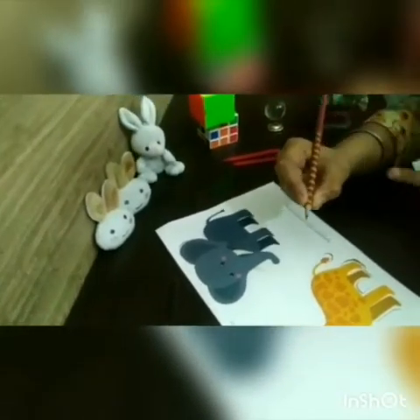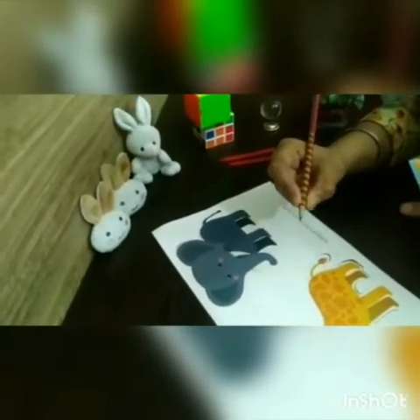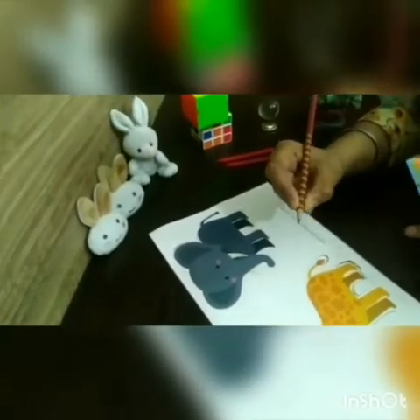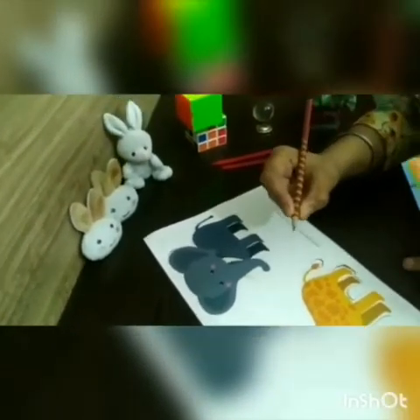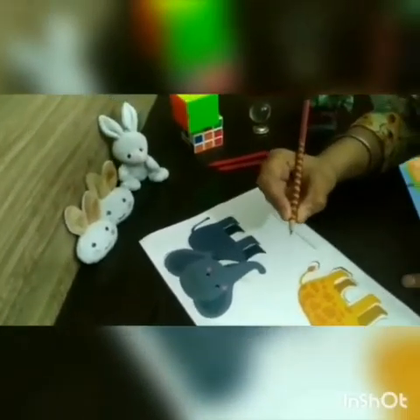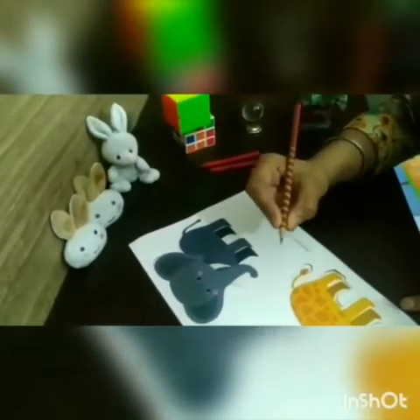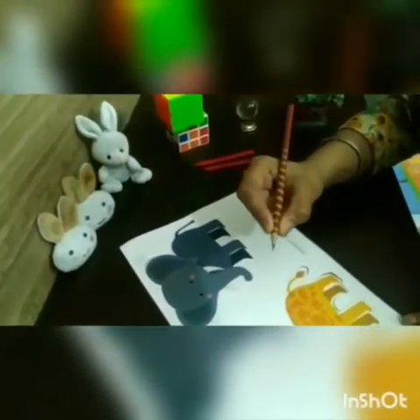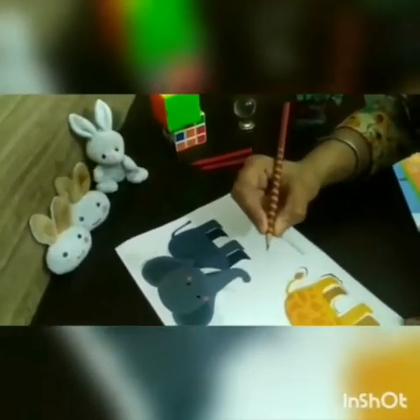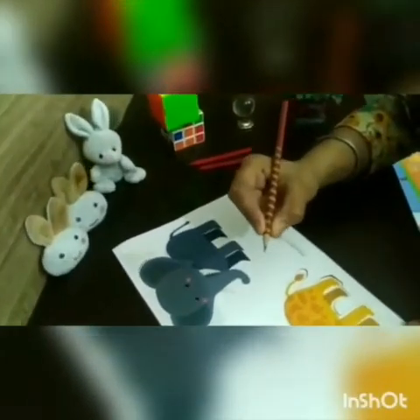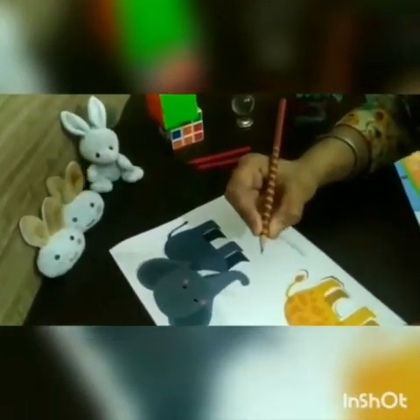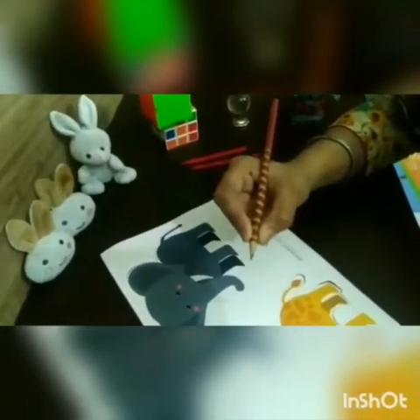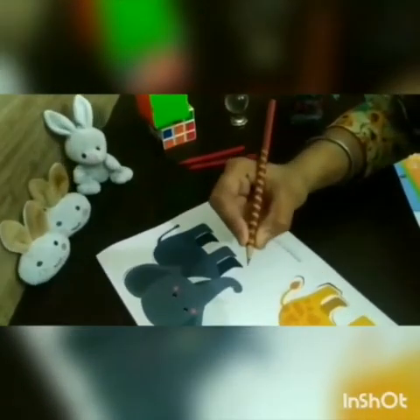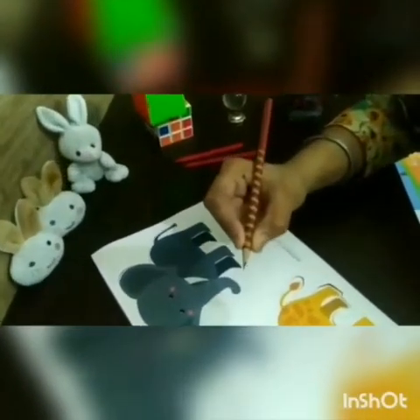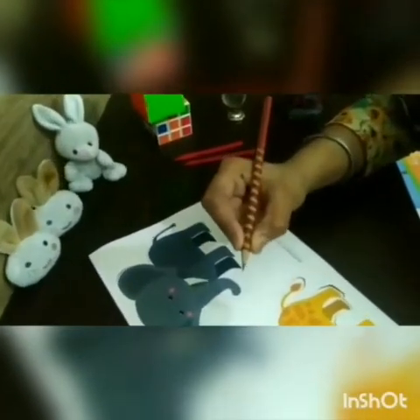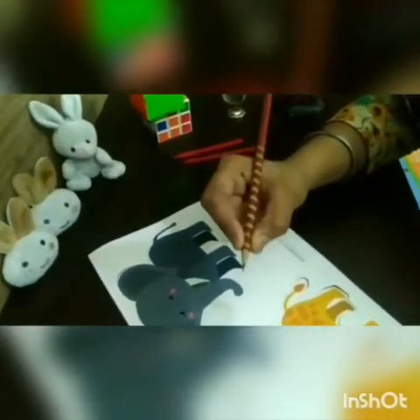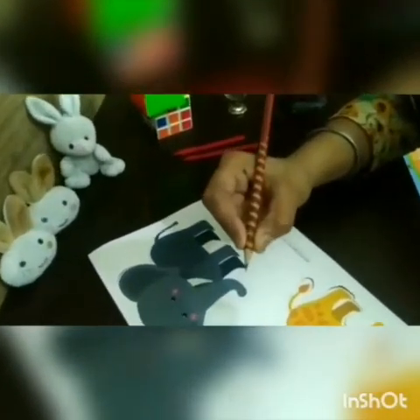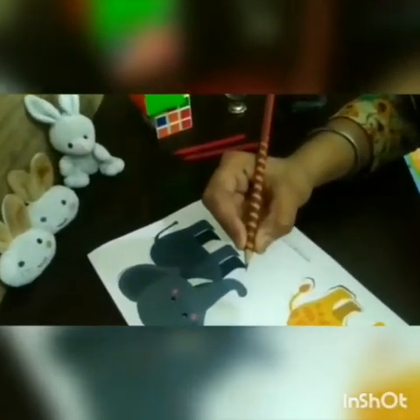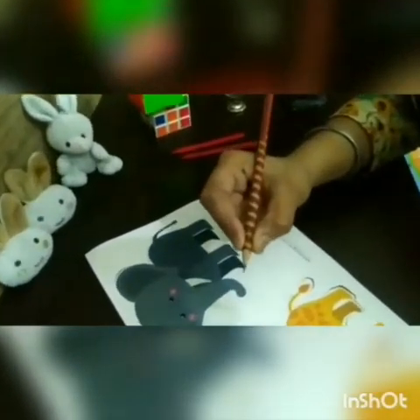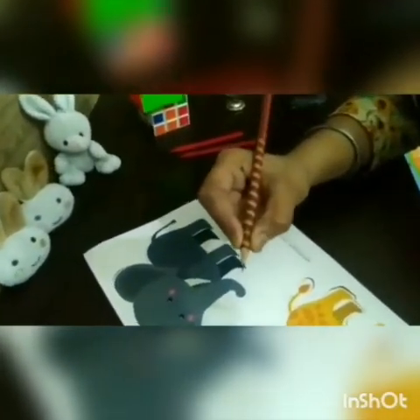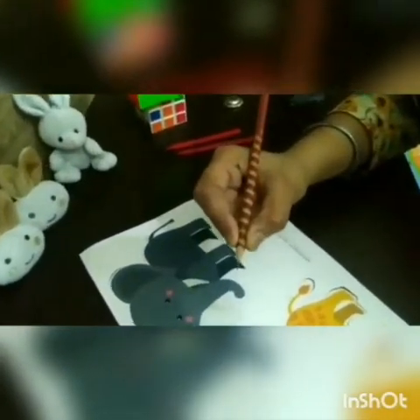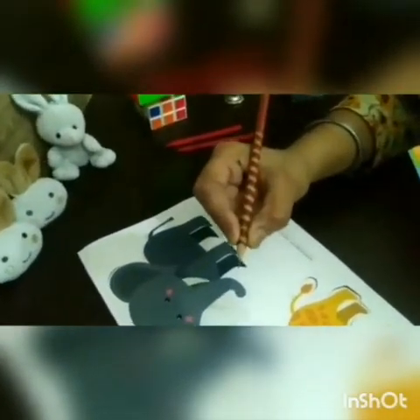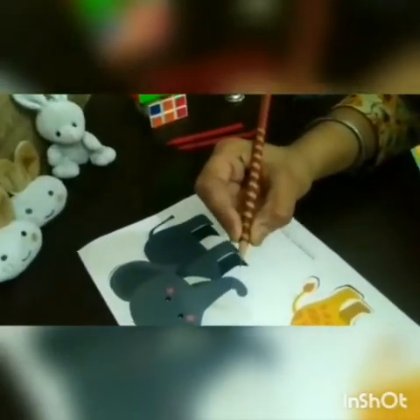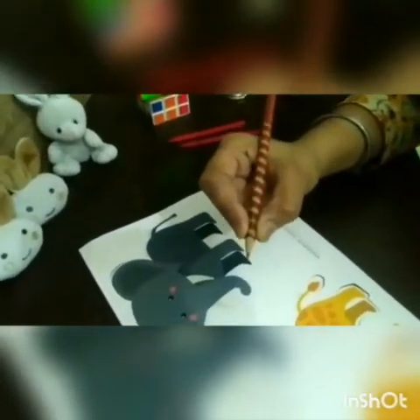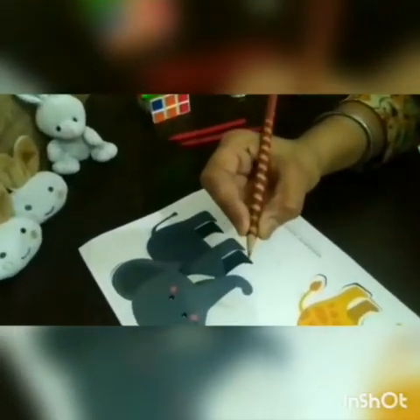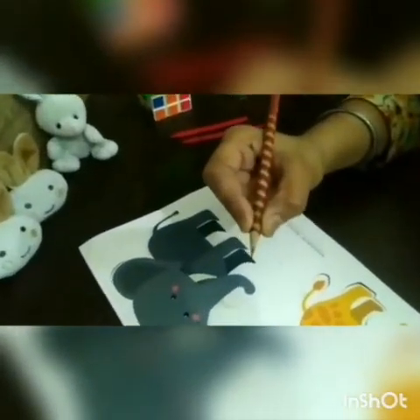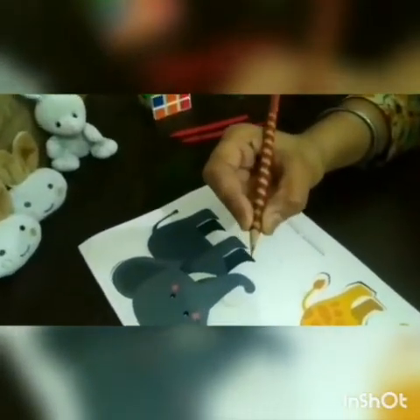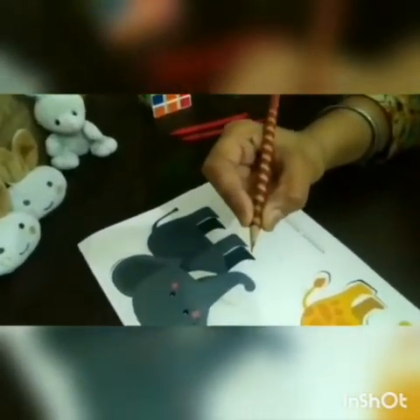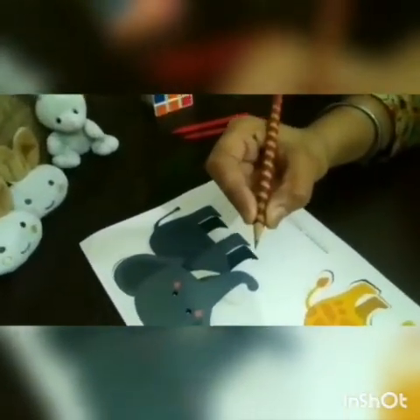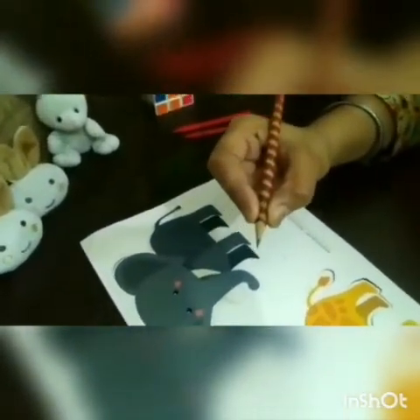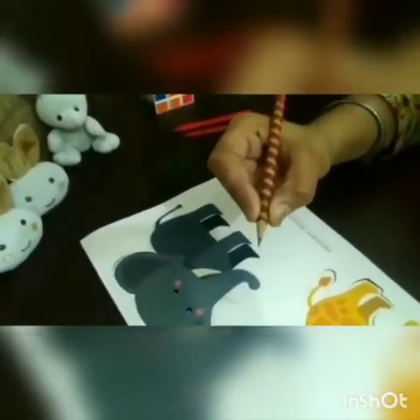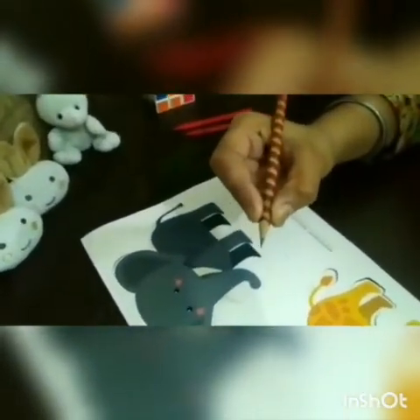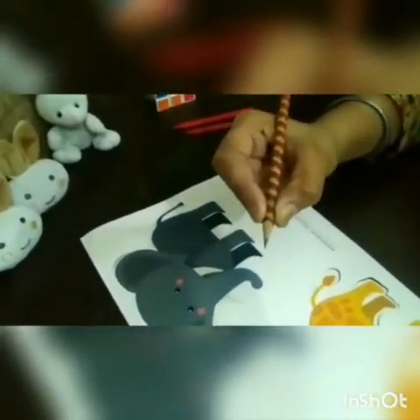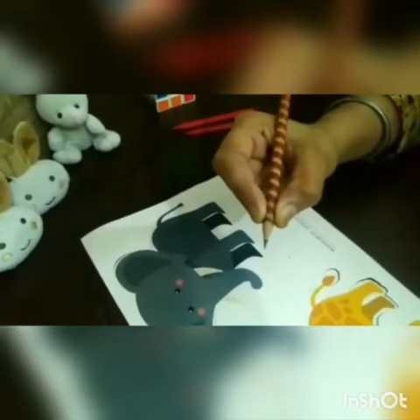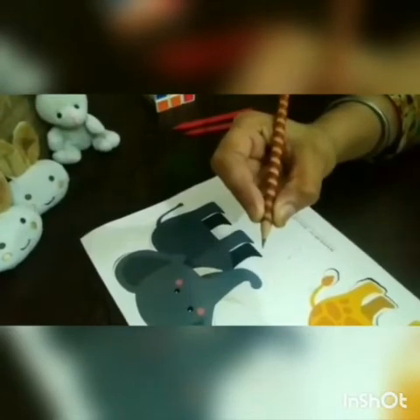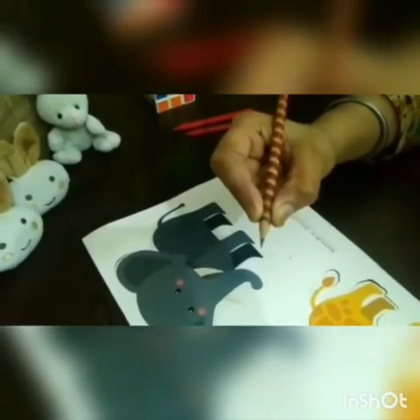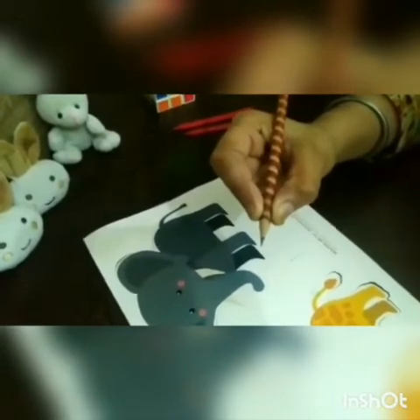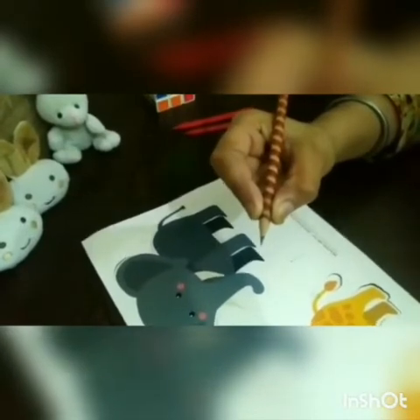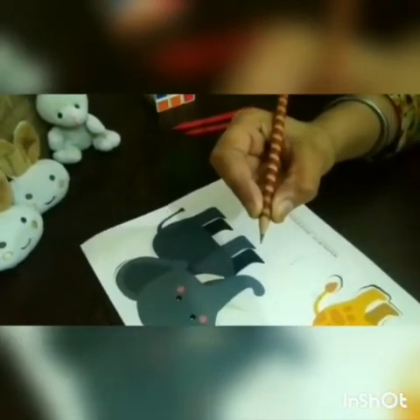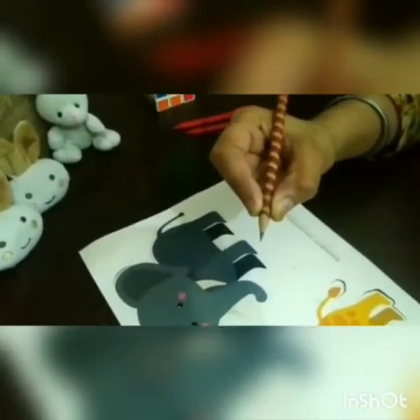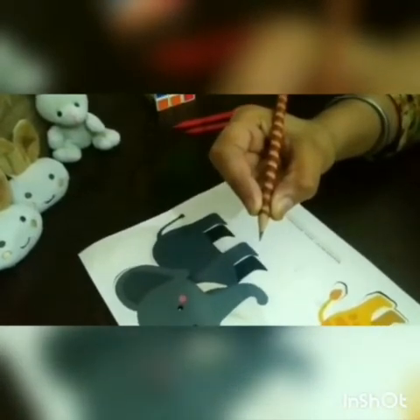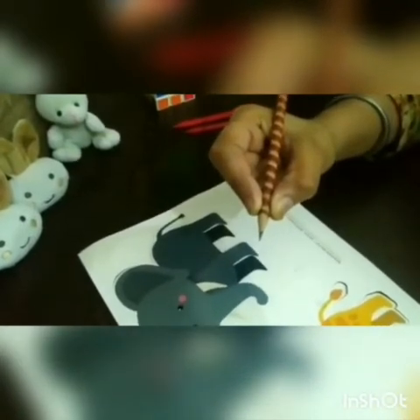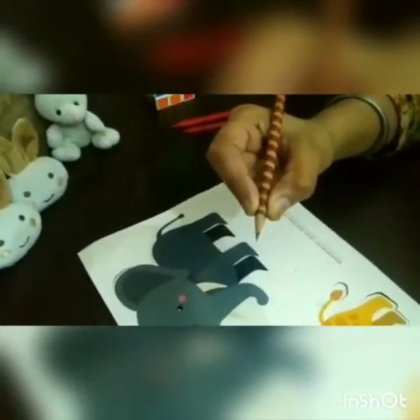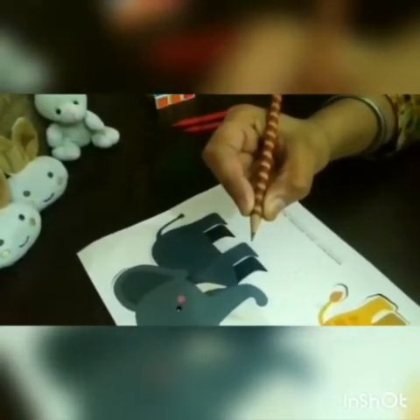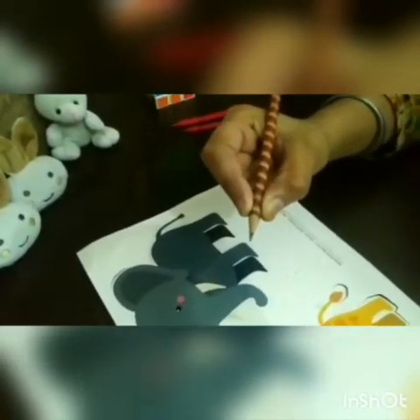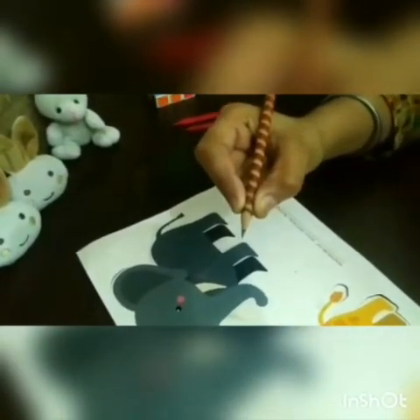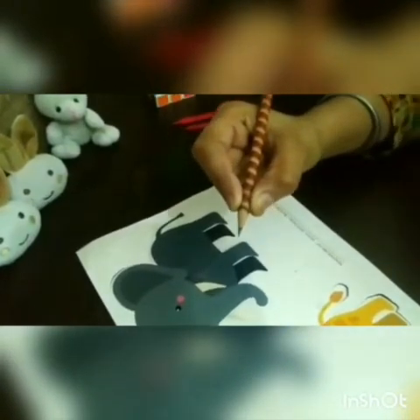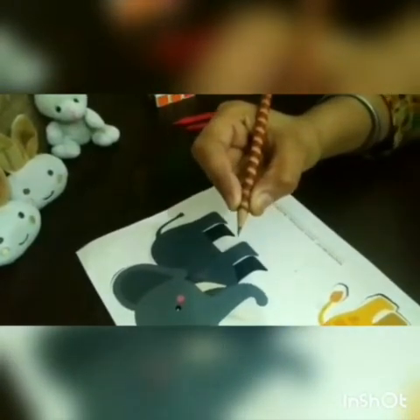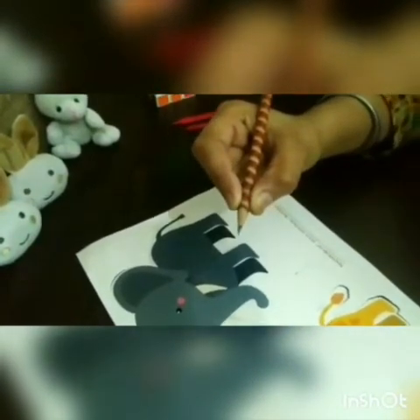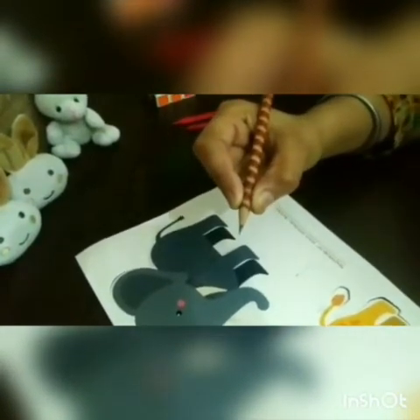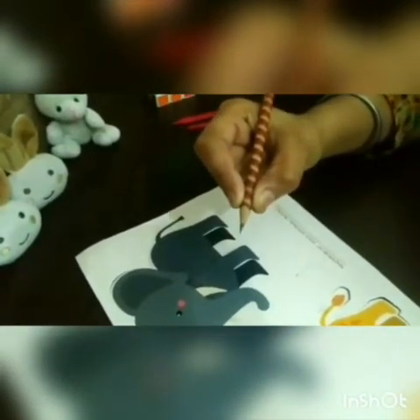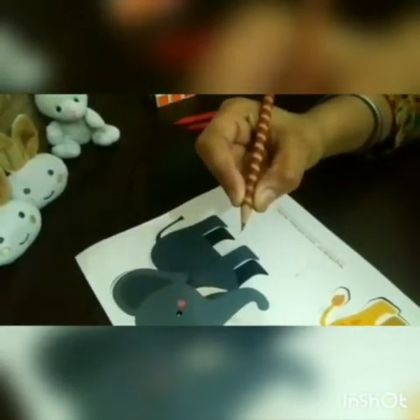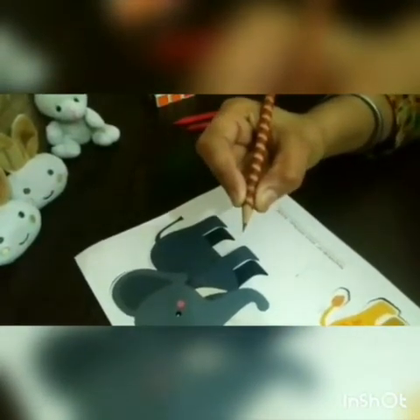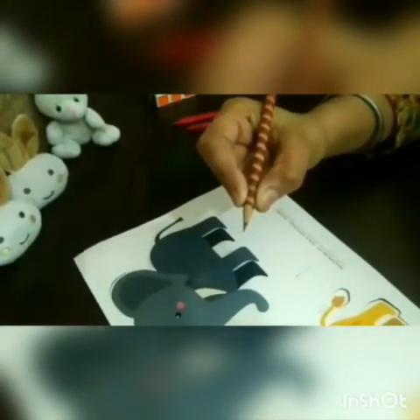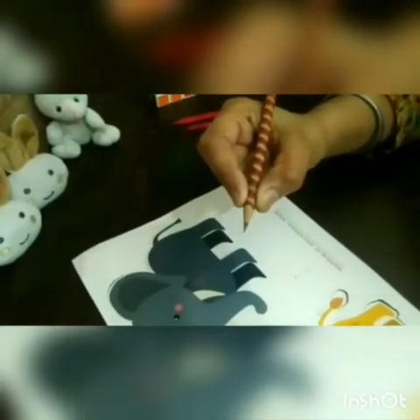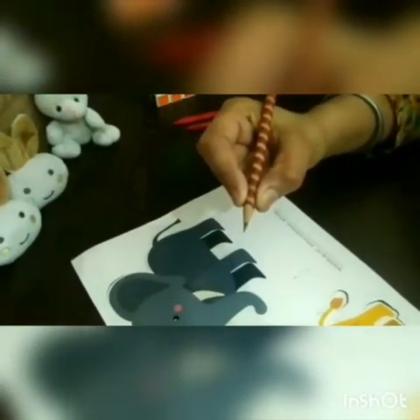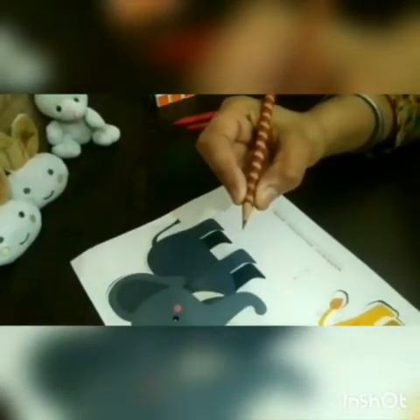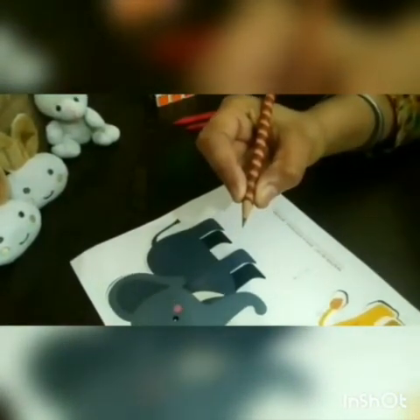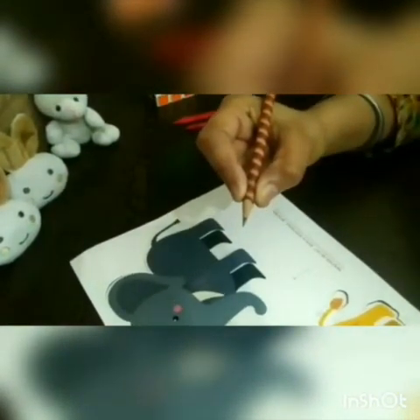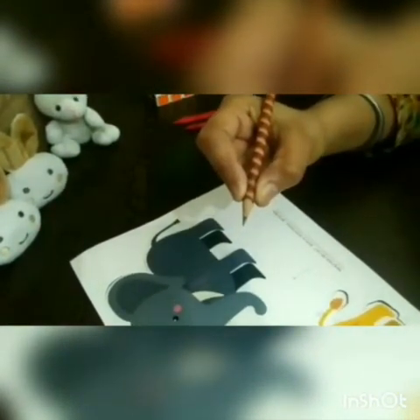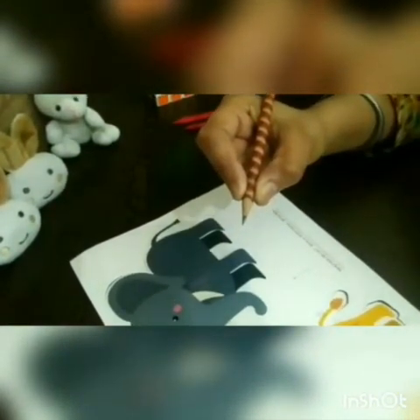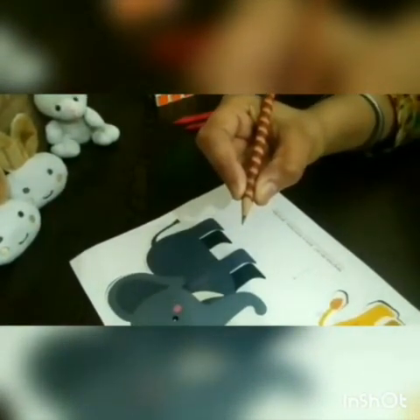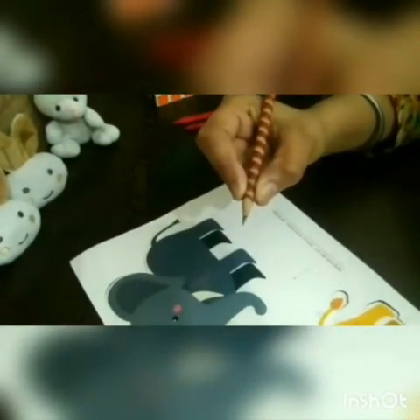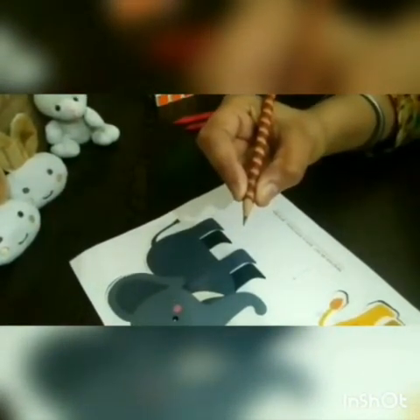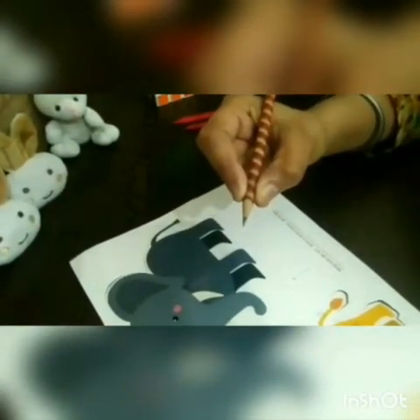Dear parents, give it a little bit of a try at home if your child struggles to hold the pencil.